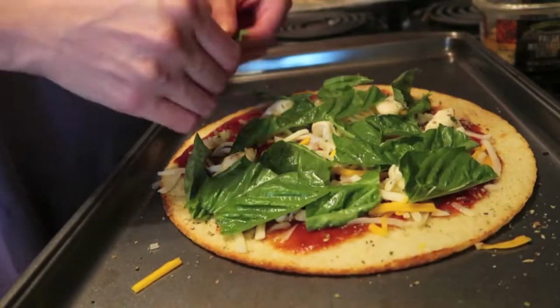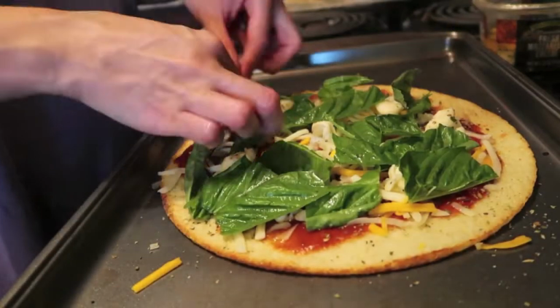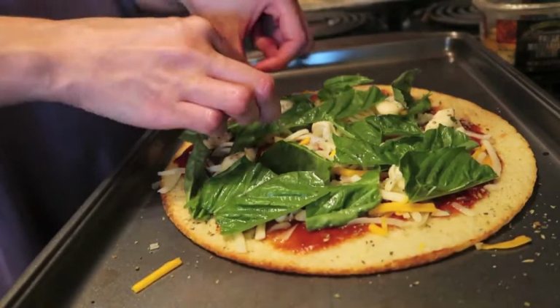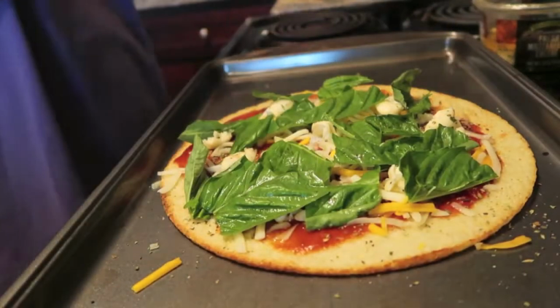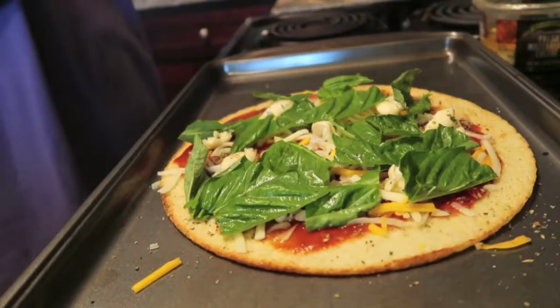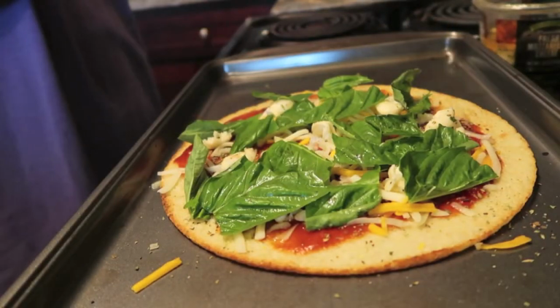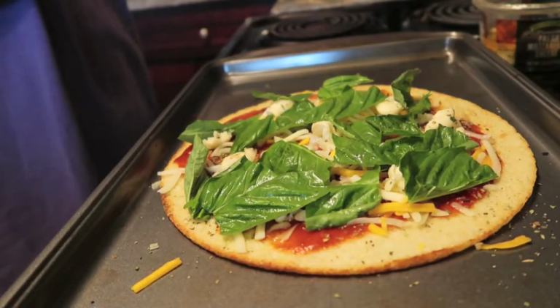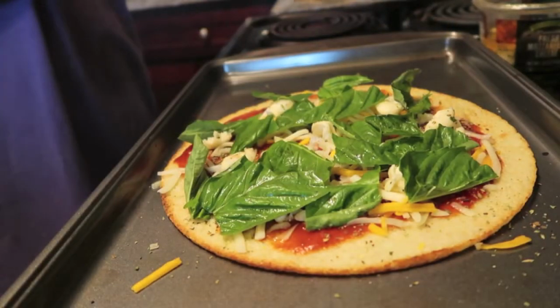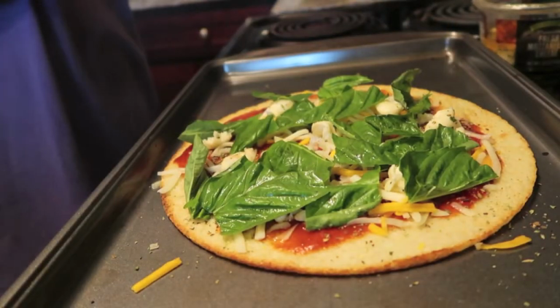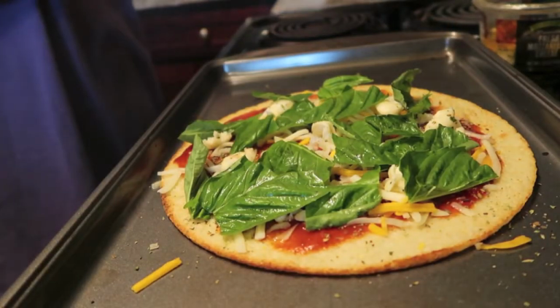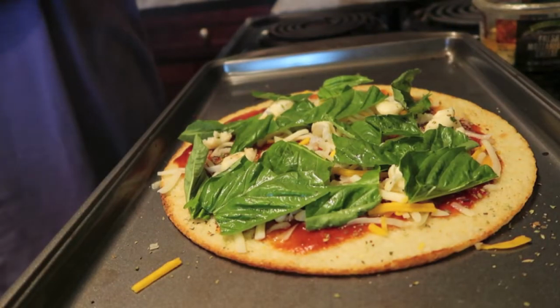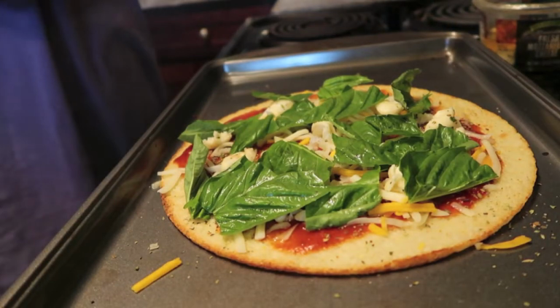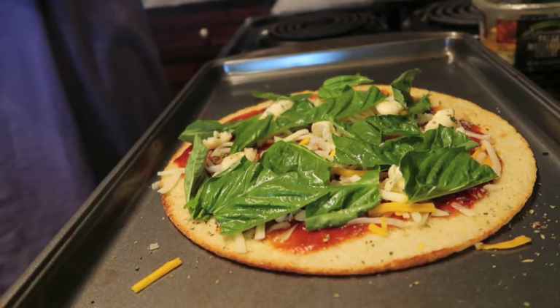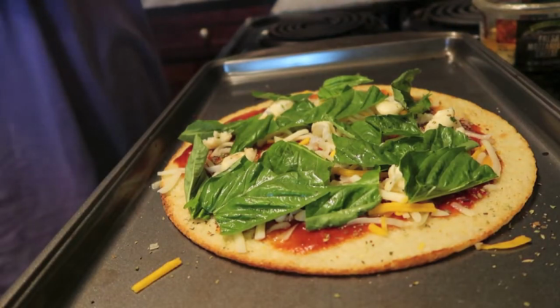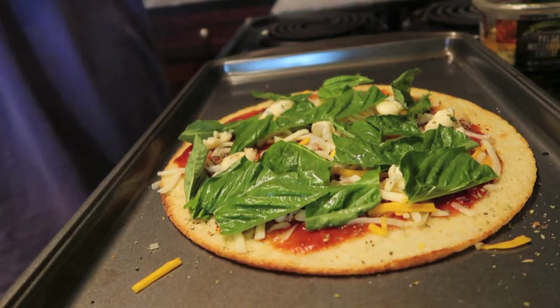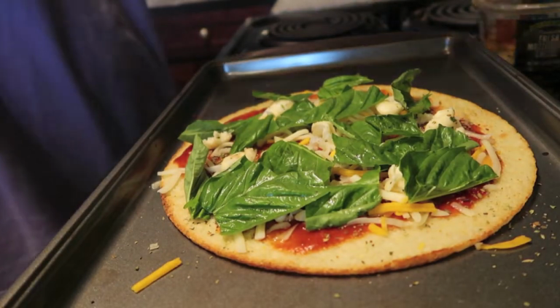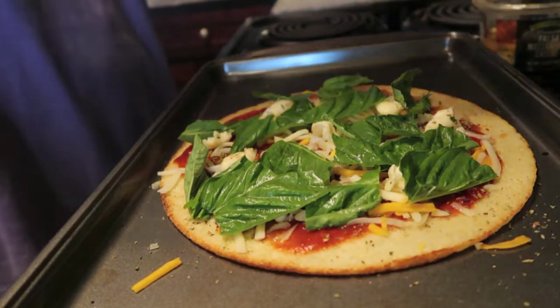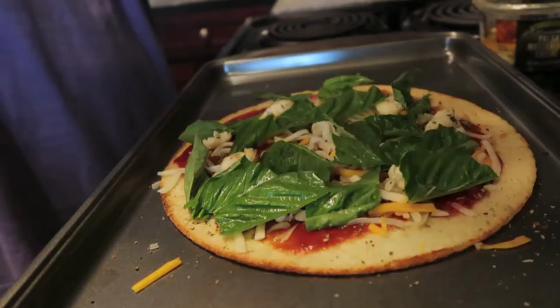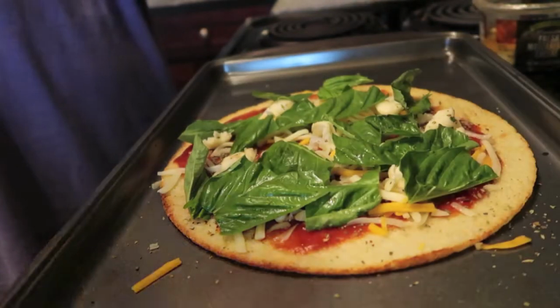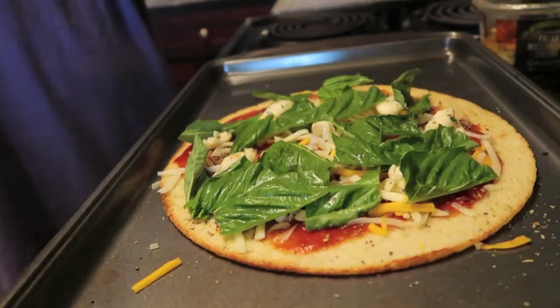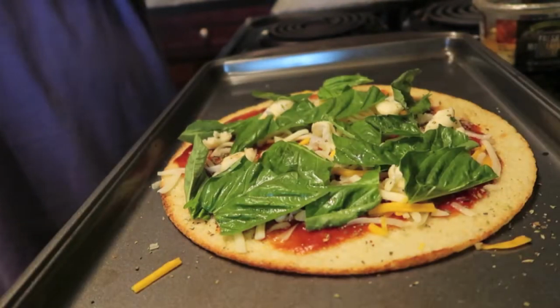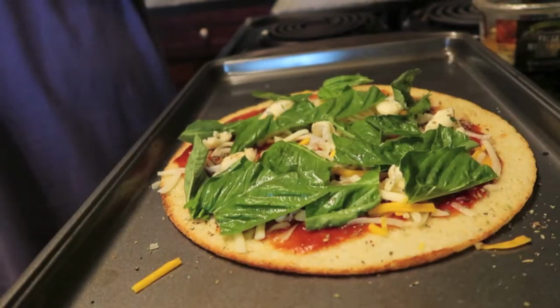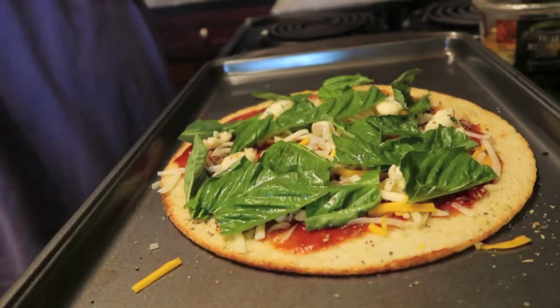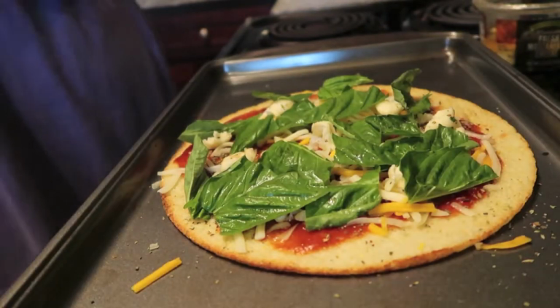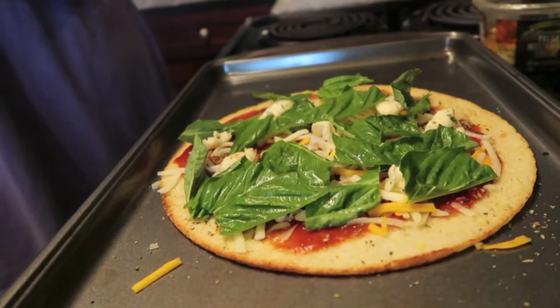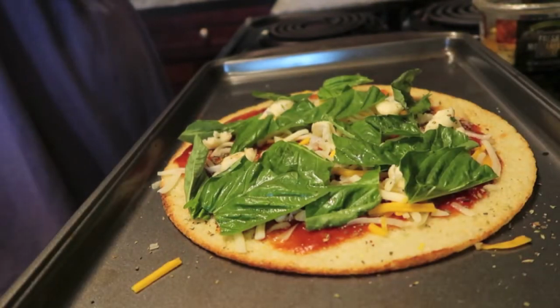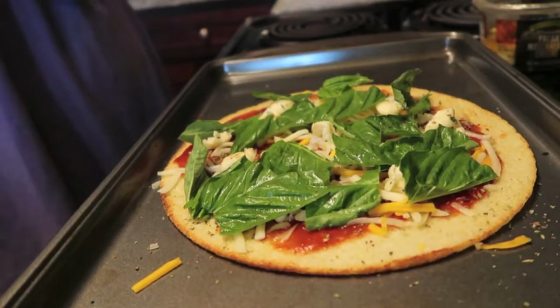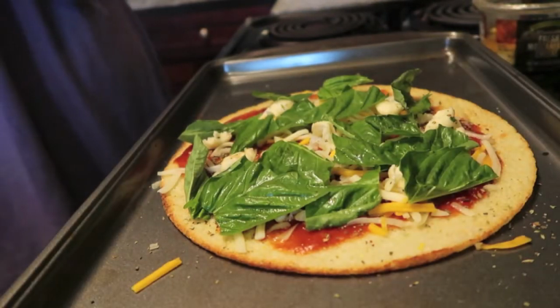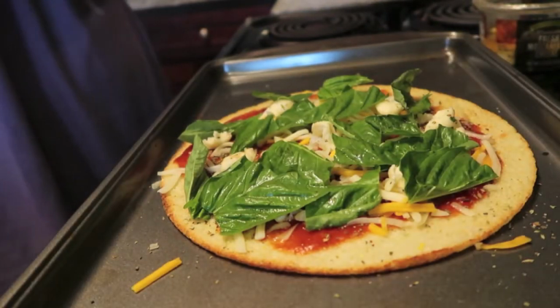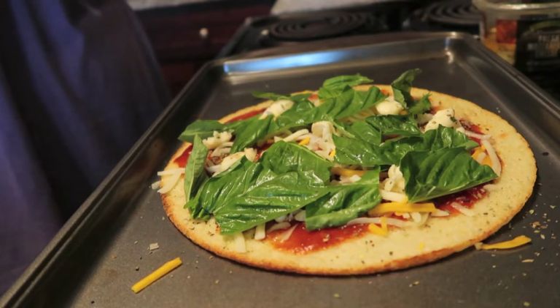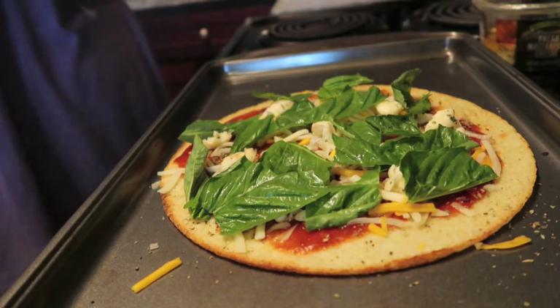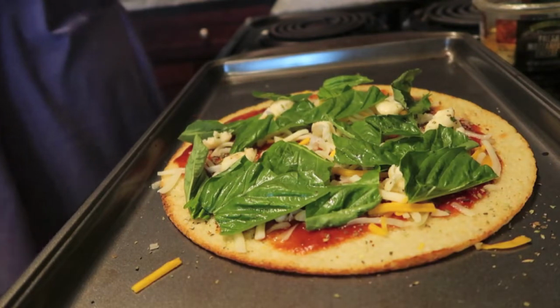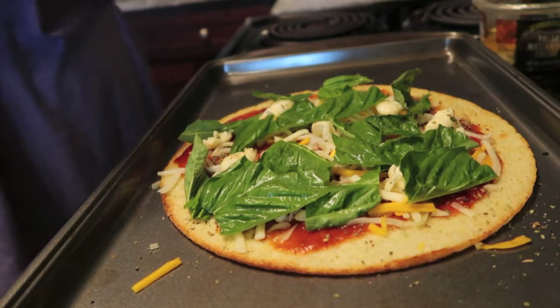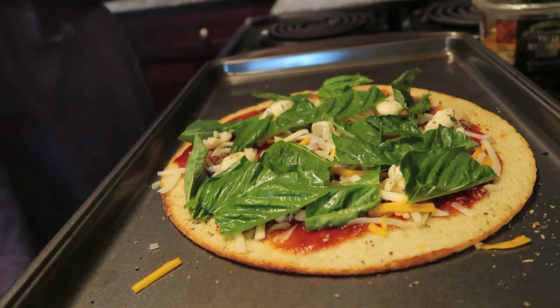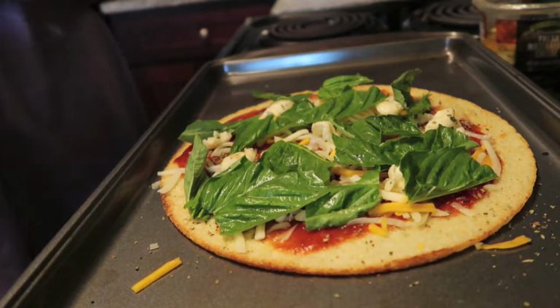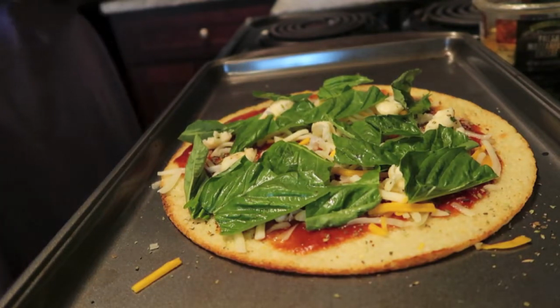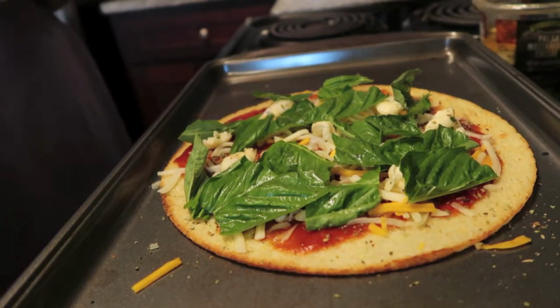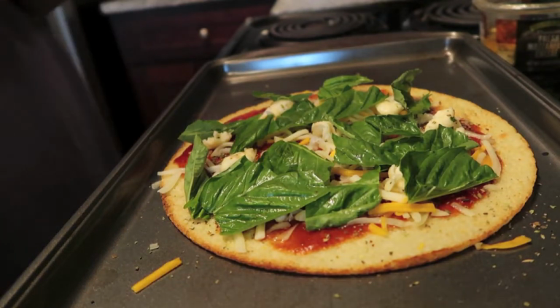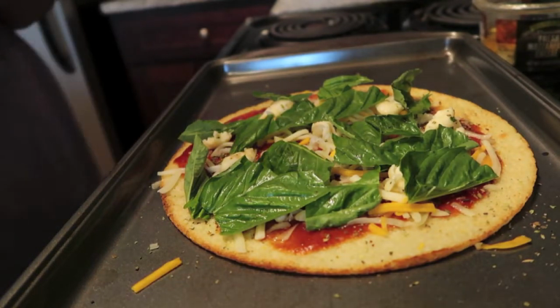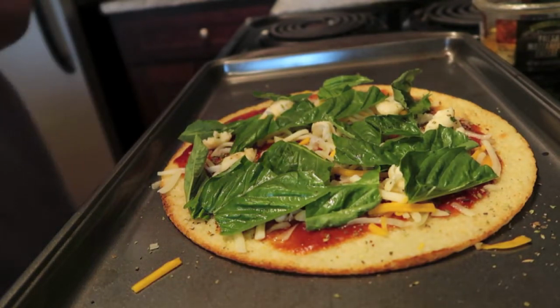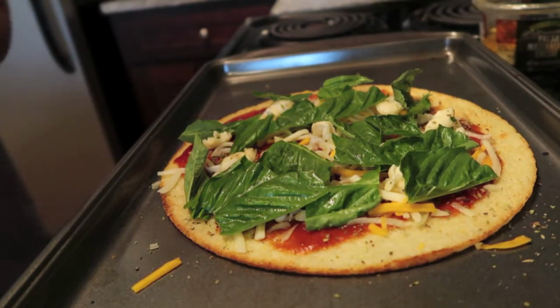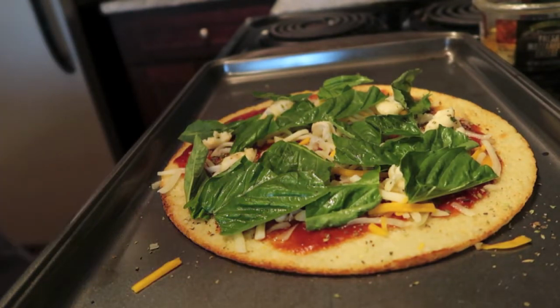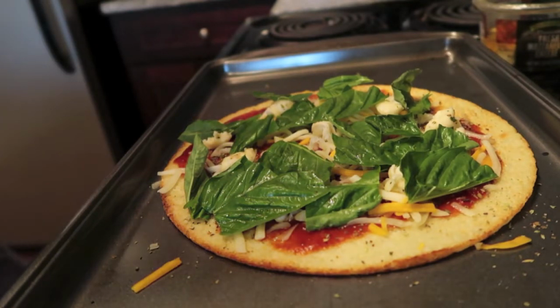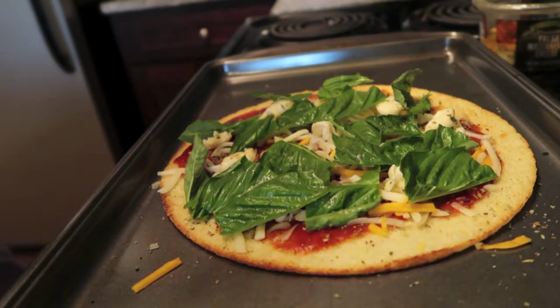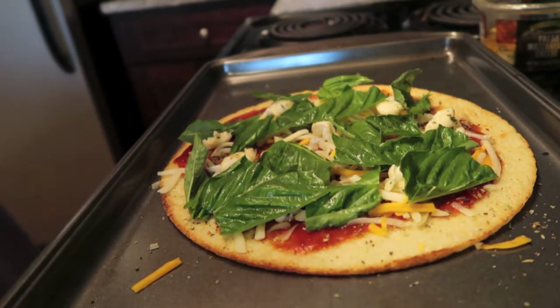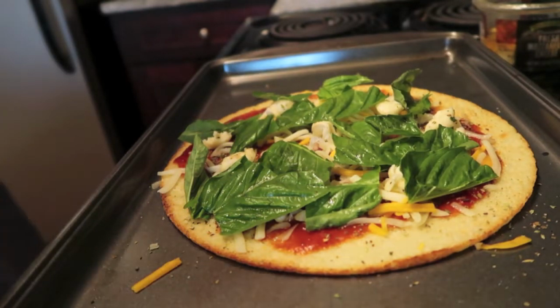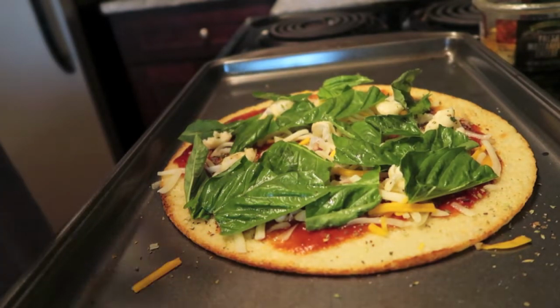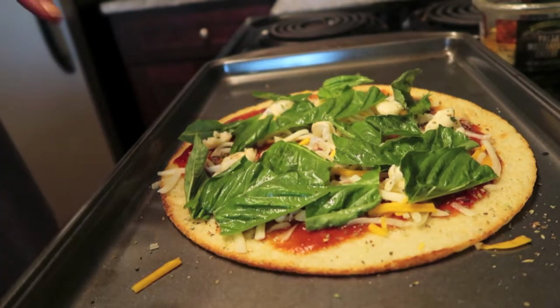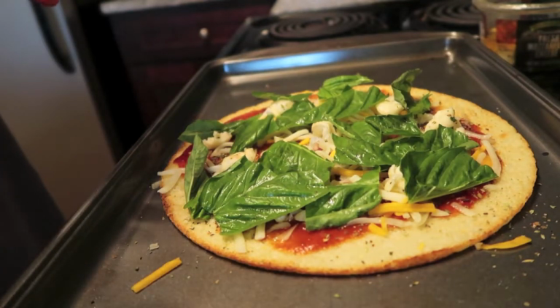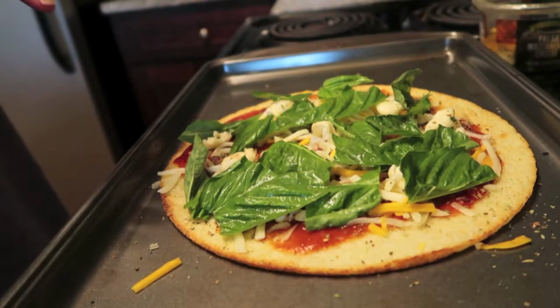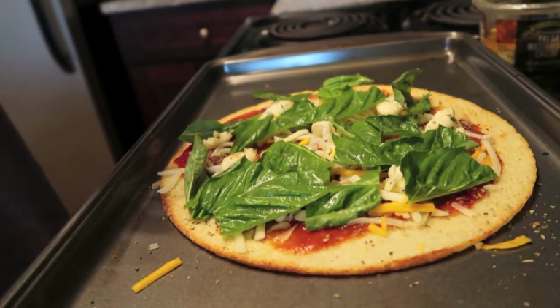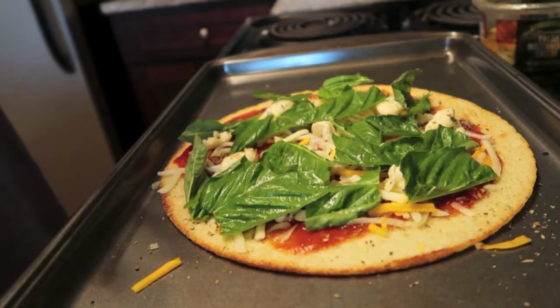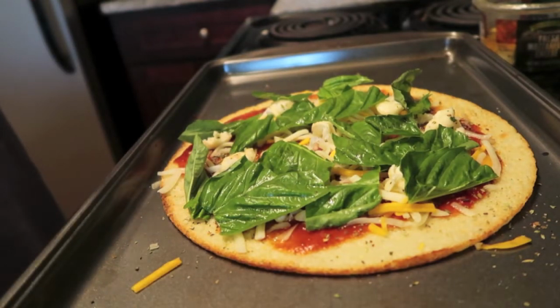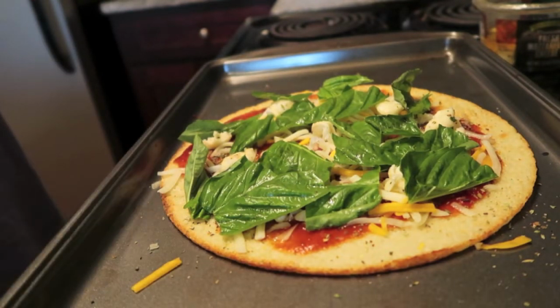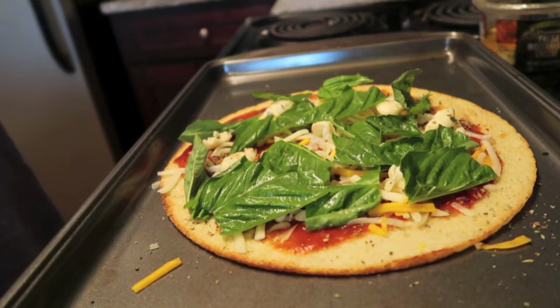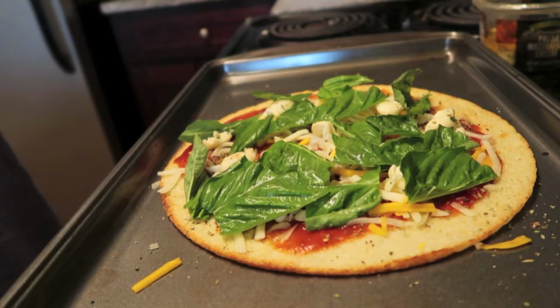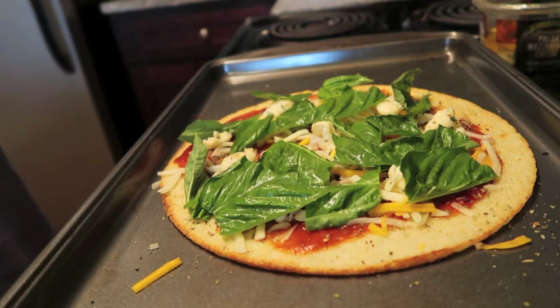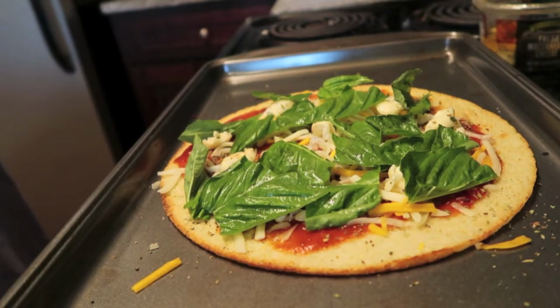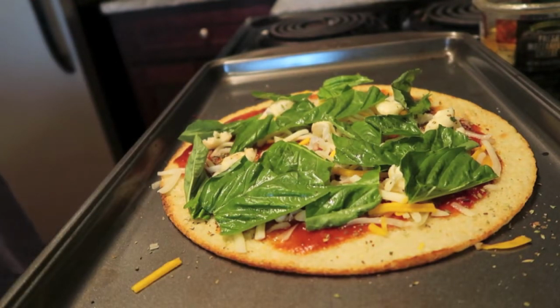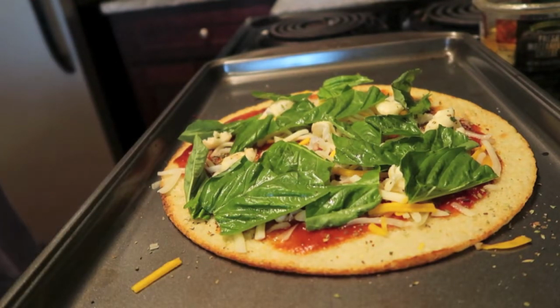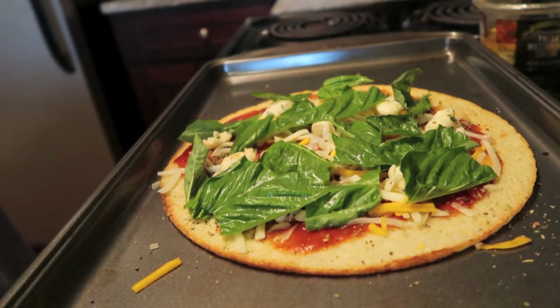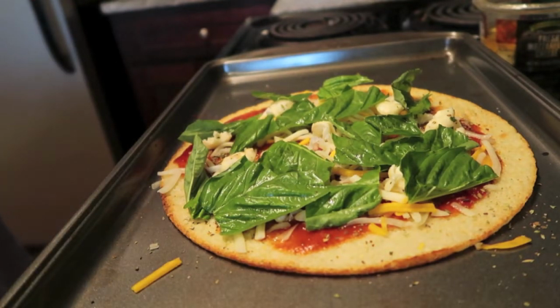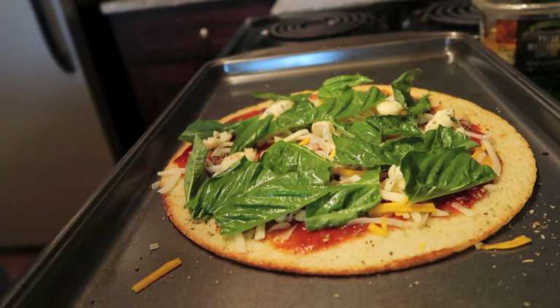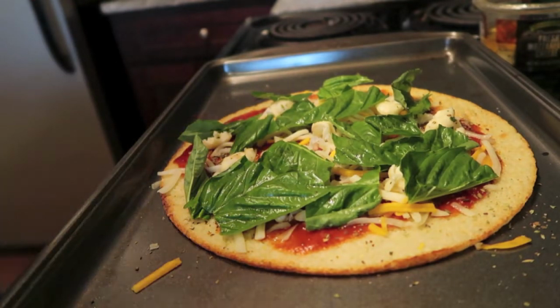I'm going to go ahead and pop it back into the oven for about four more minutes and then I will show you guys the final result.